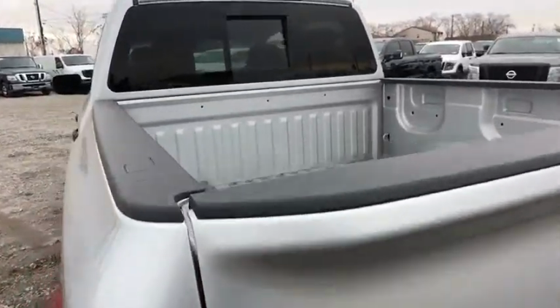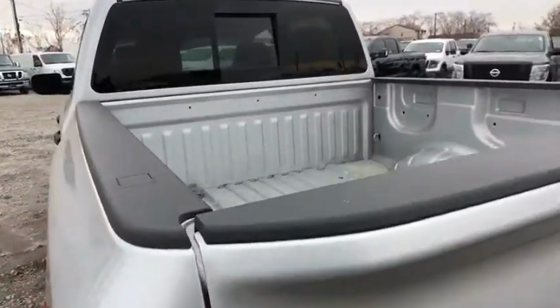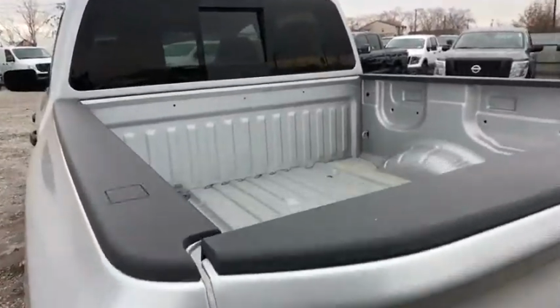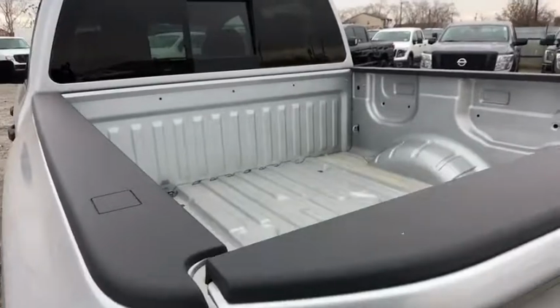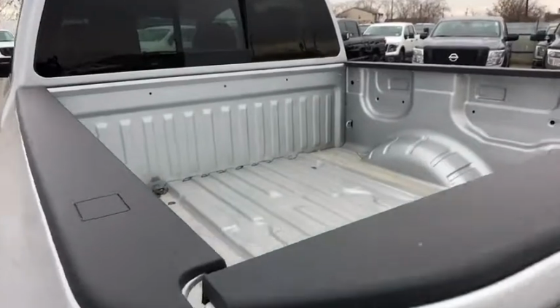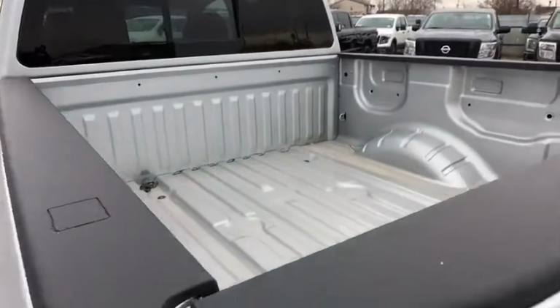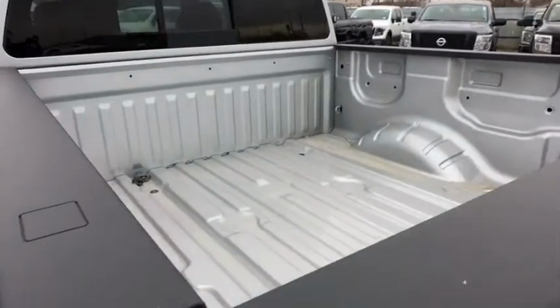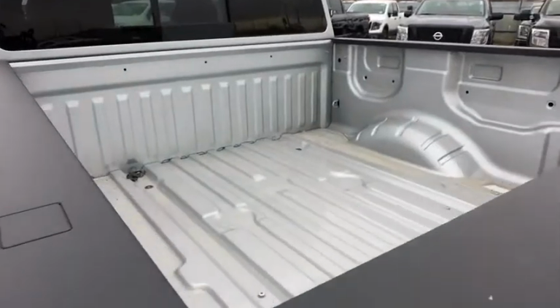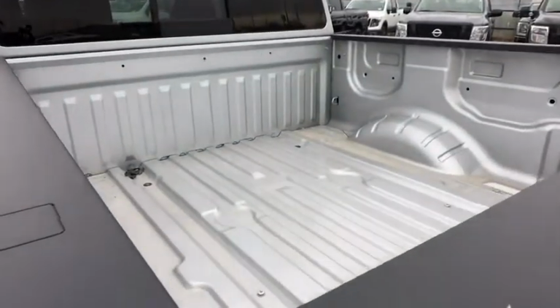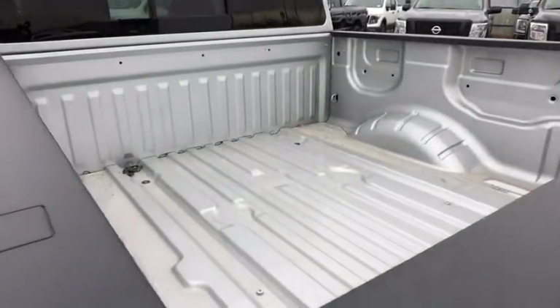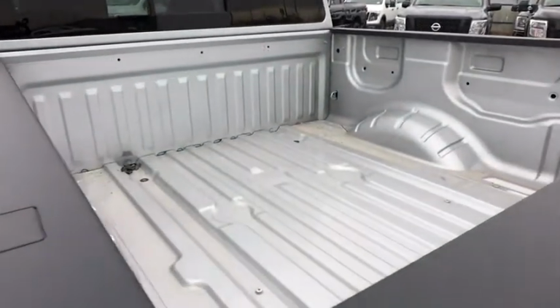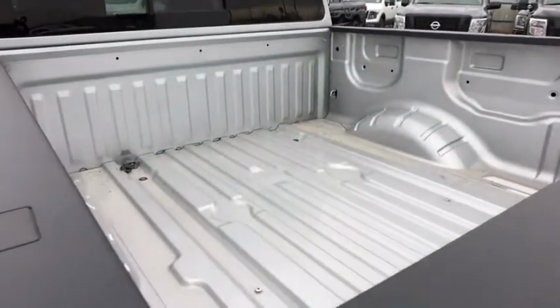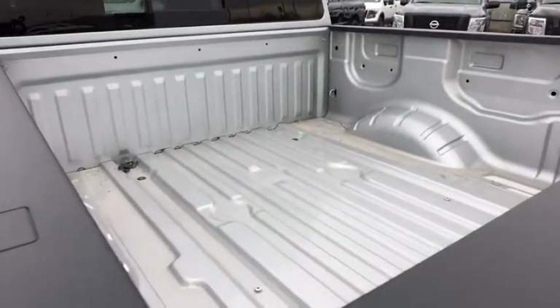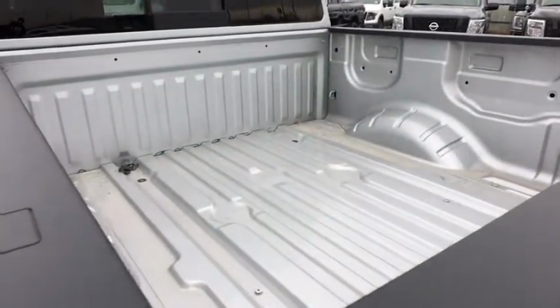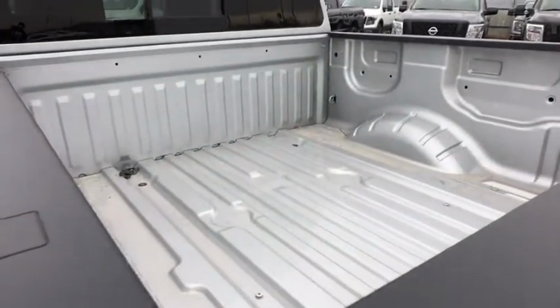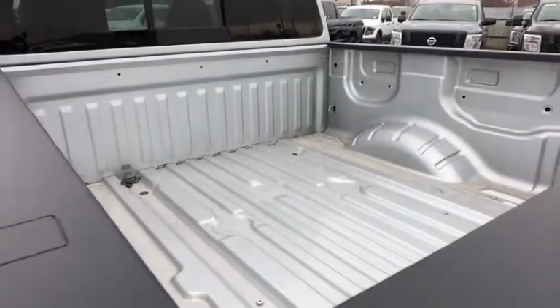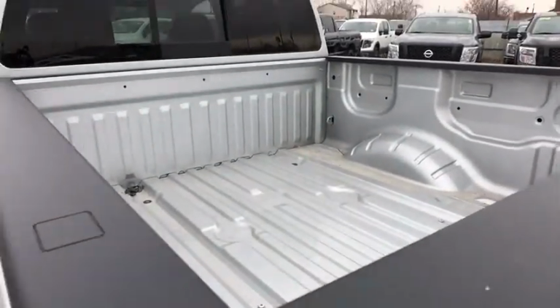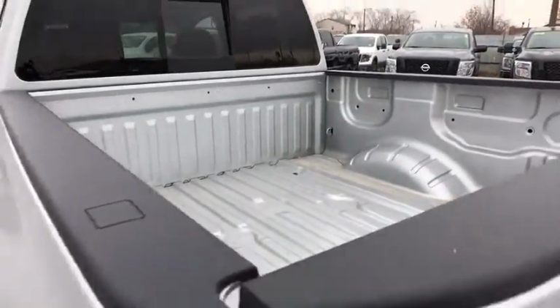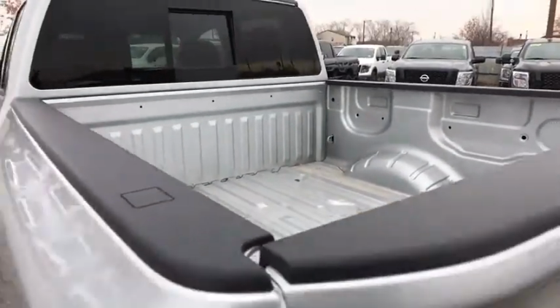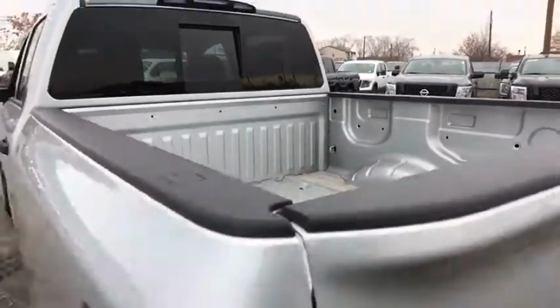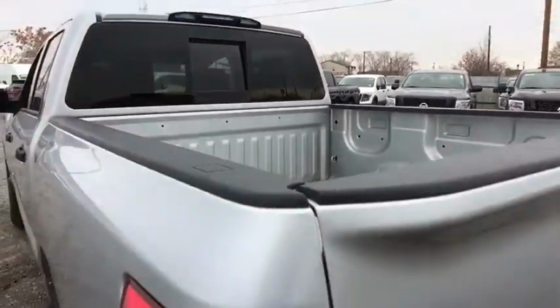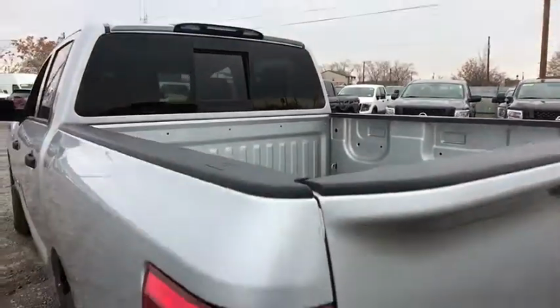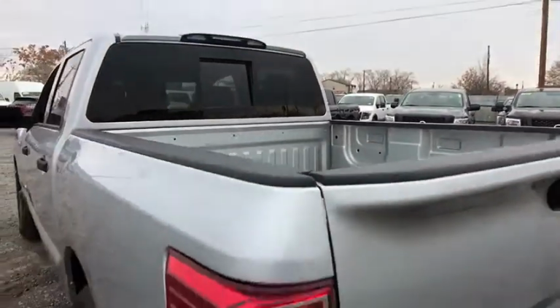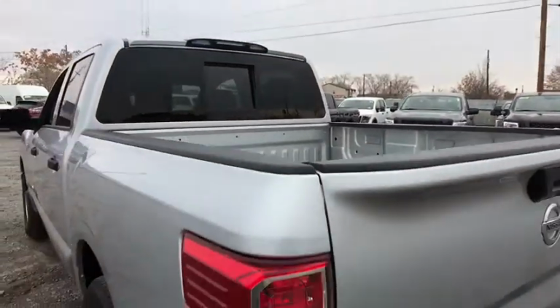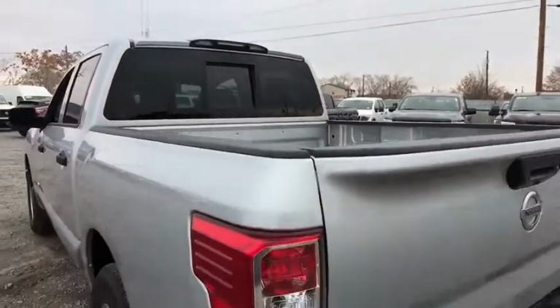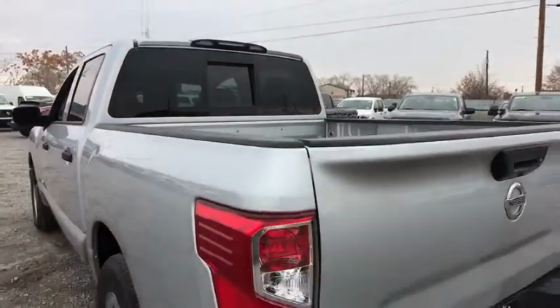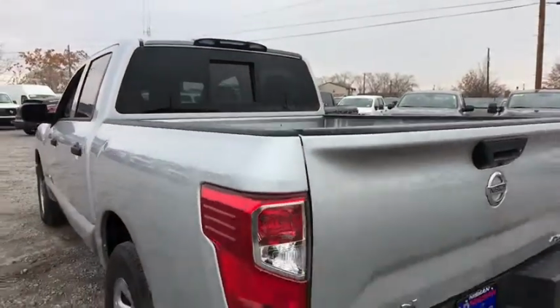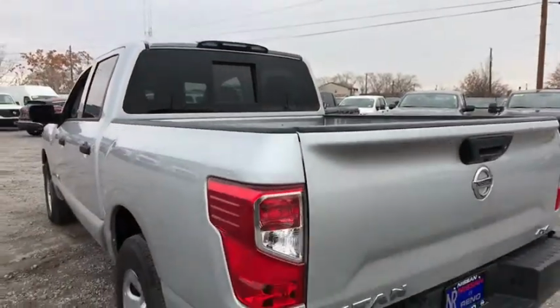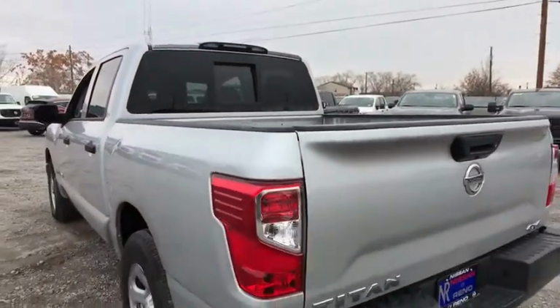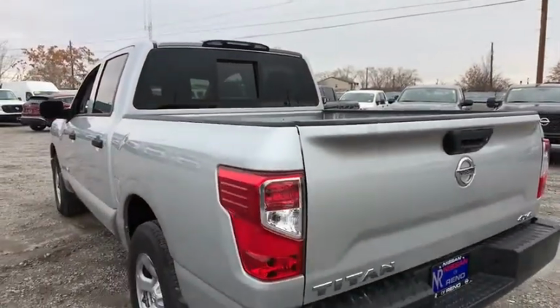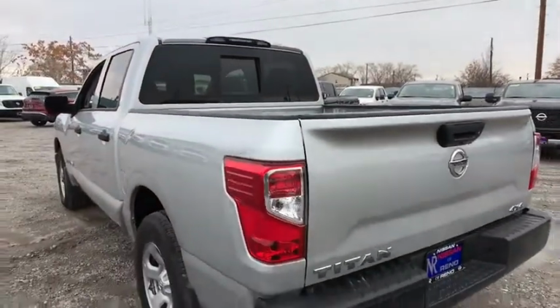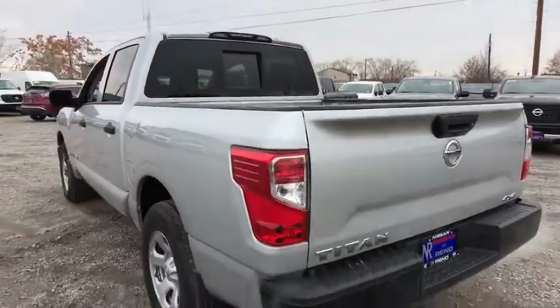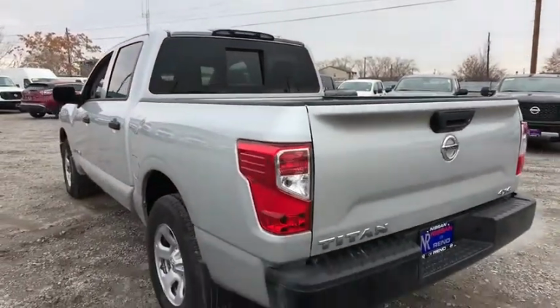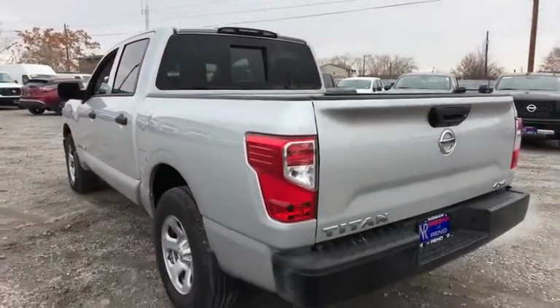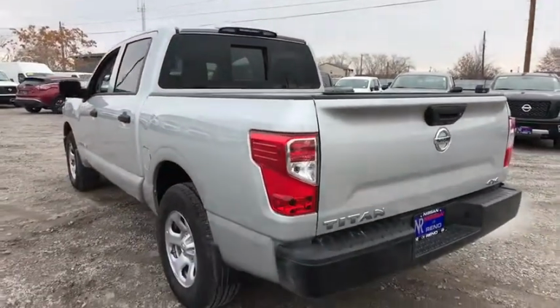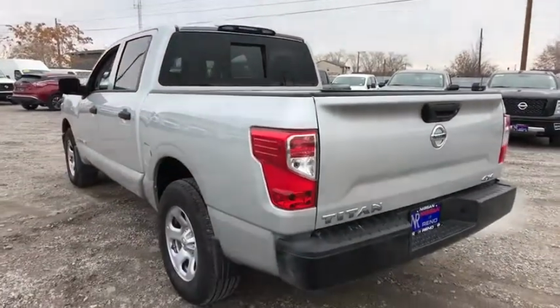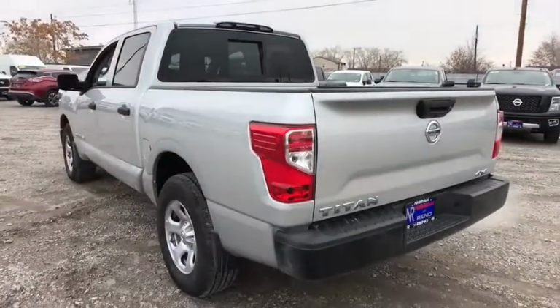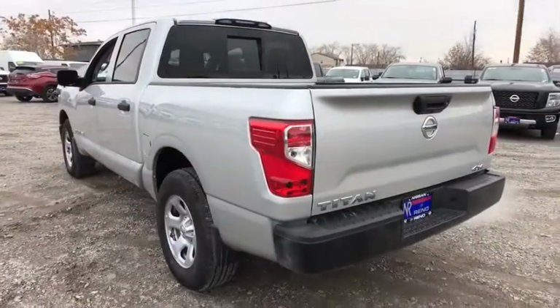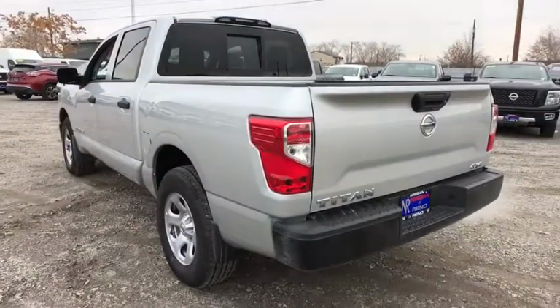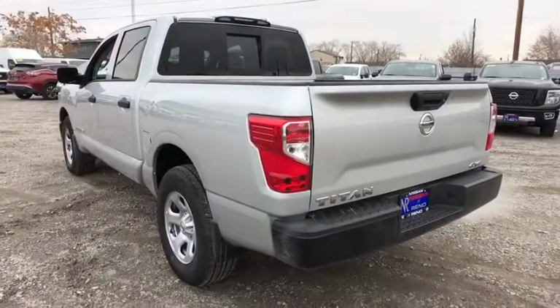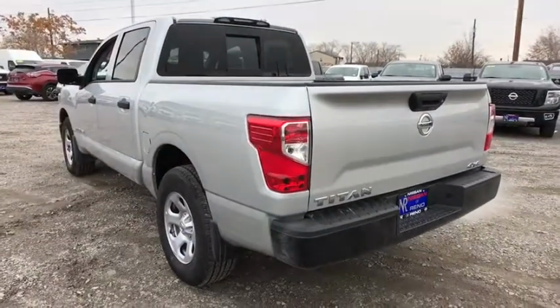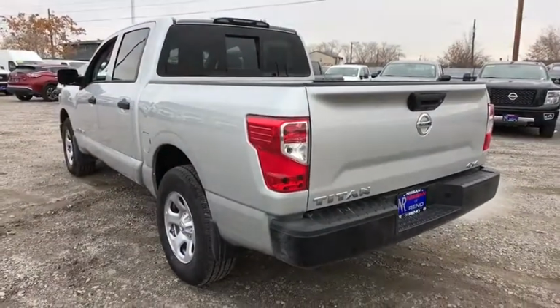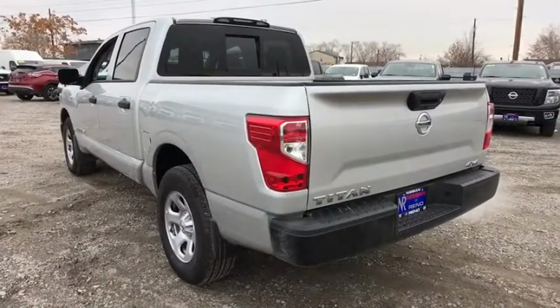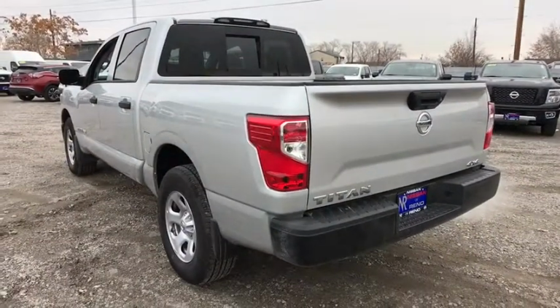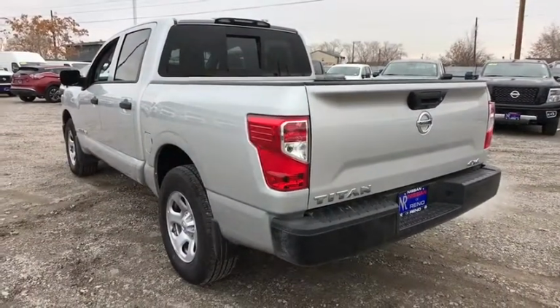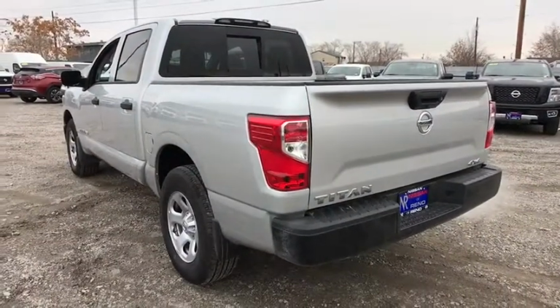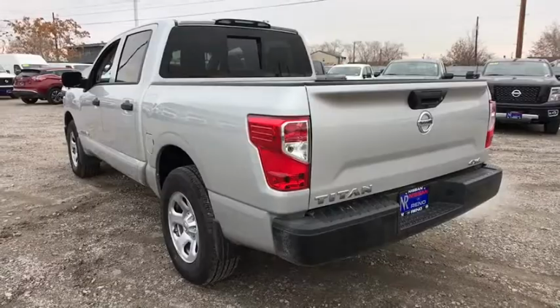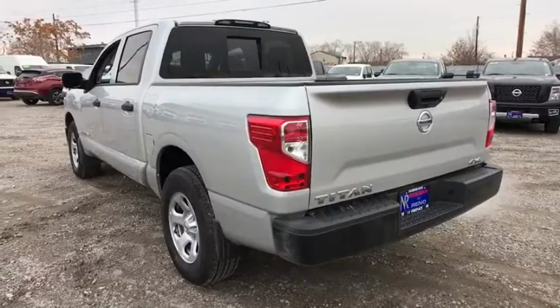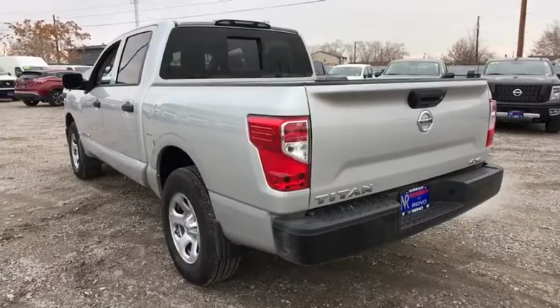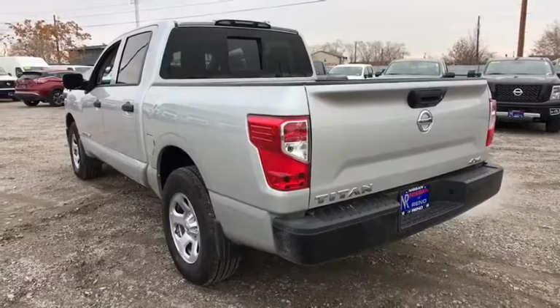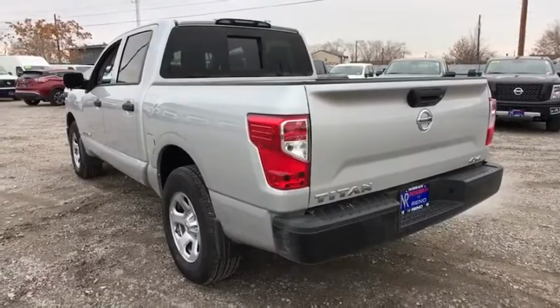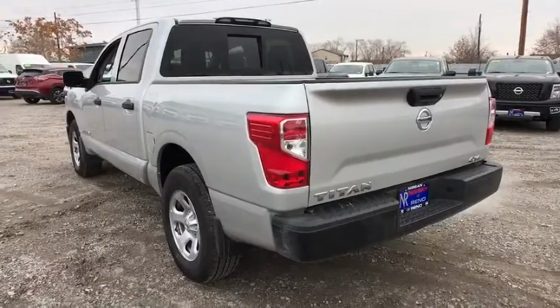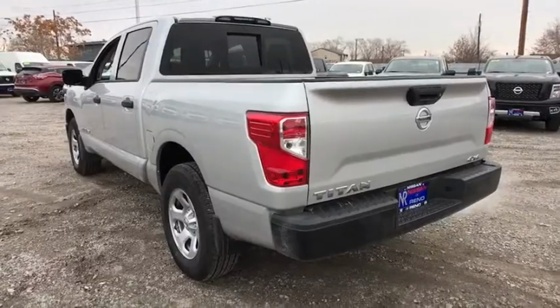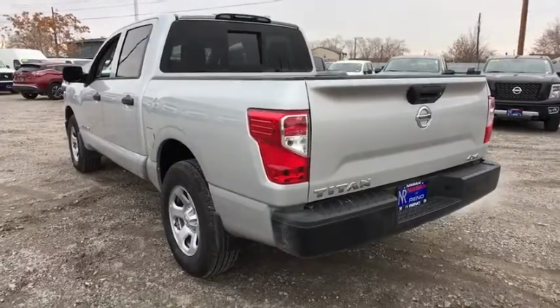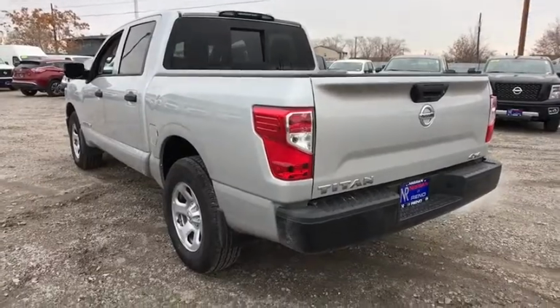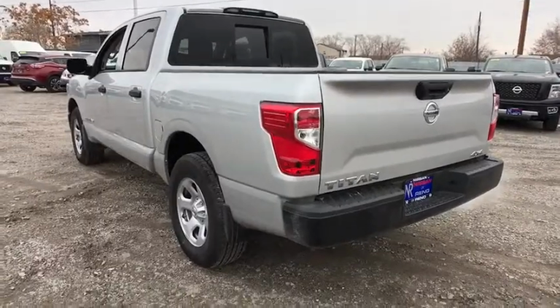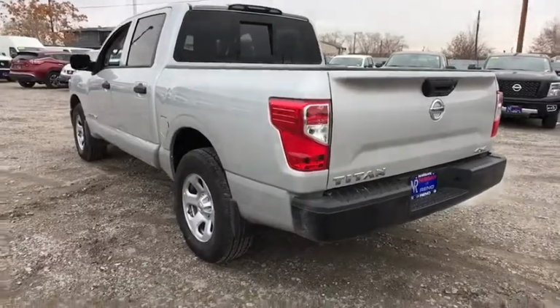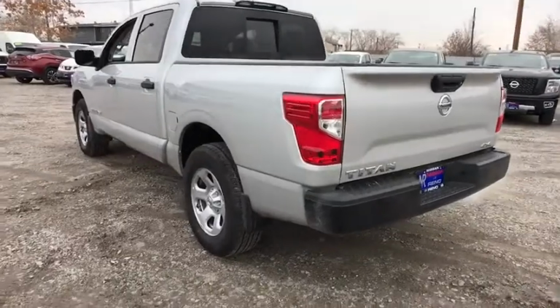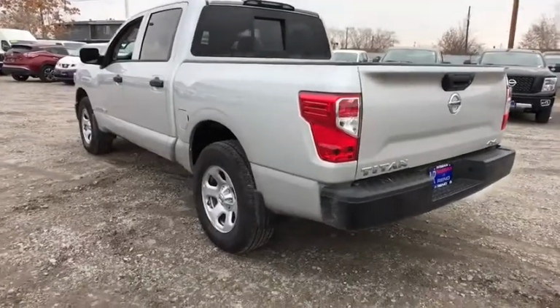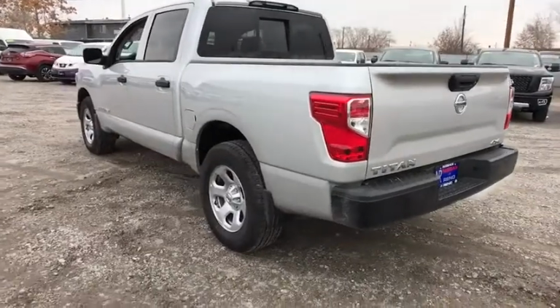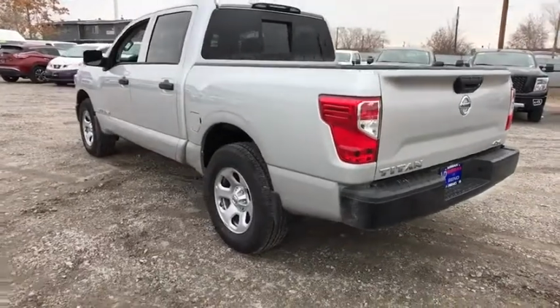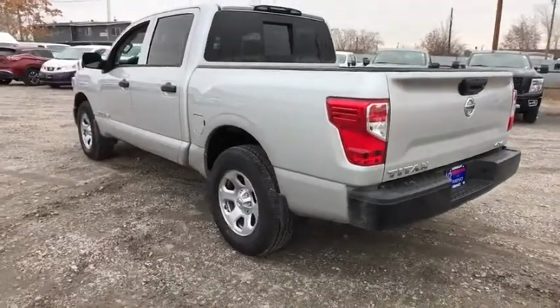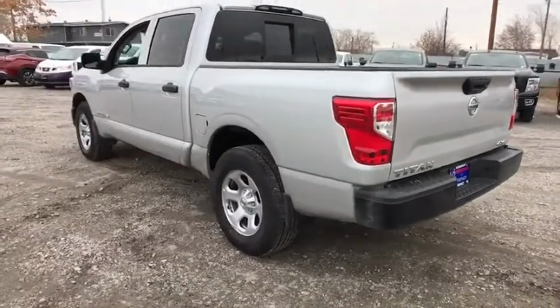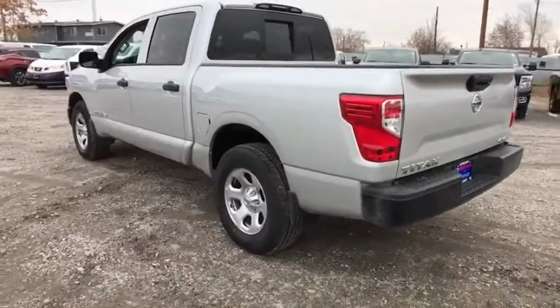Keyless start, rear defrost, AM FM stereo radio, power door locks, MP3 player, CD player, trip computer.